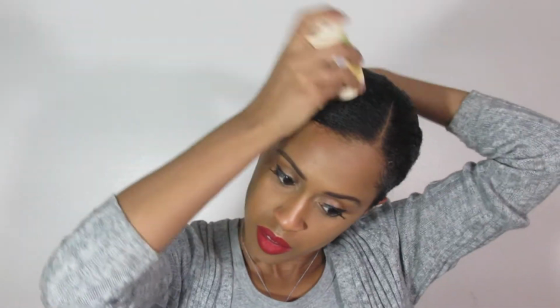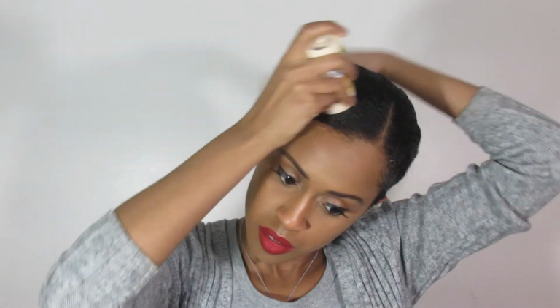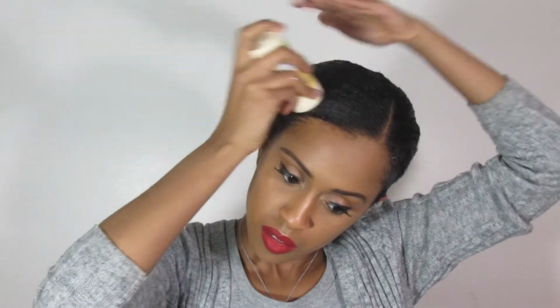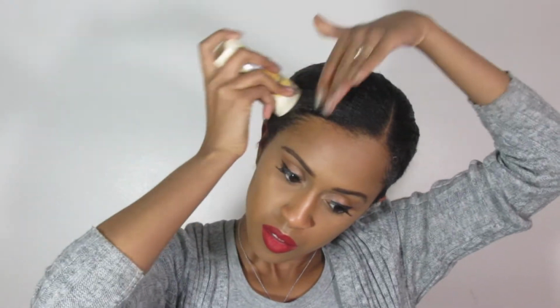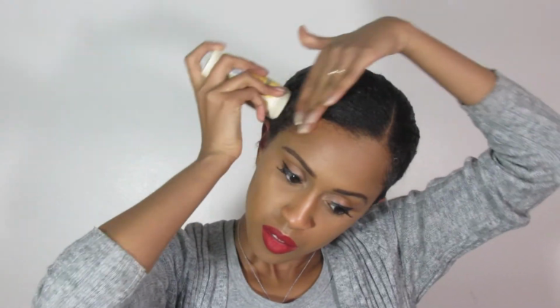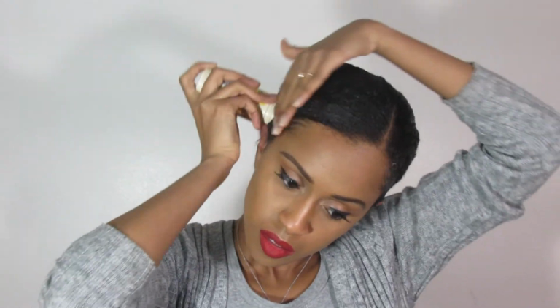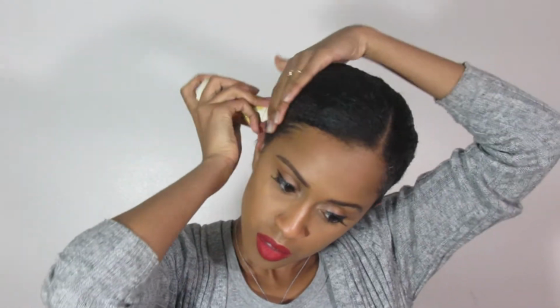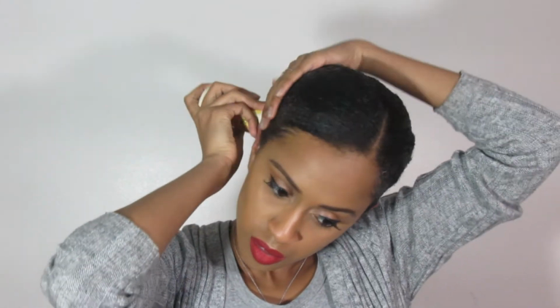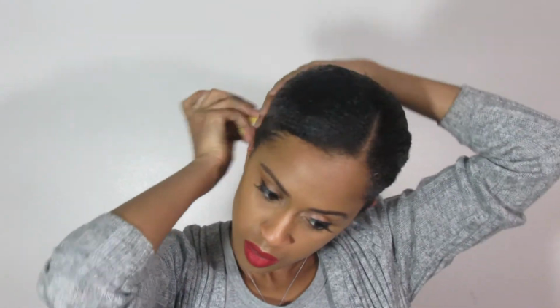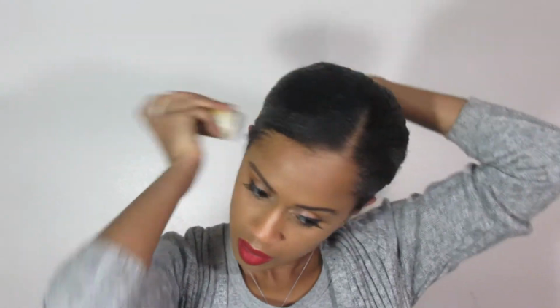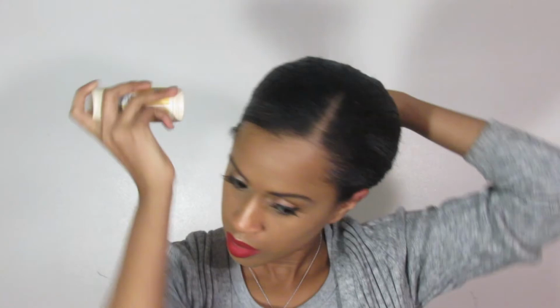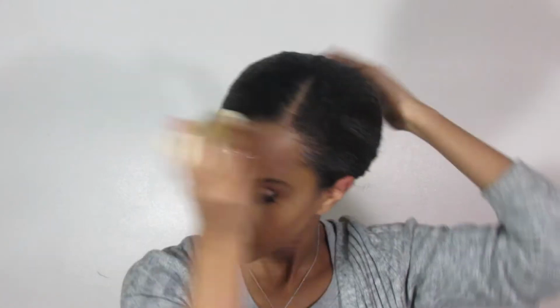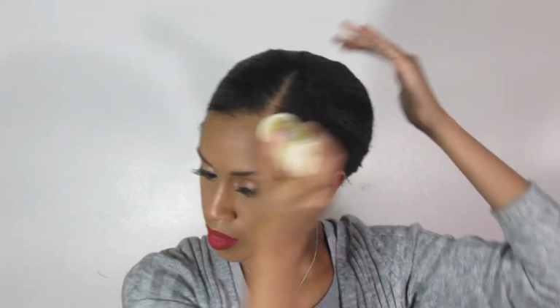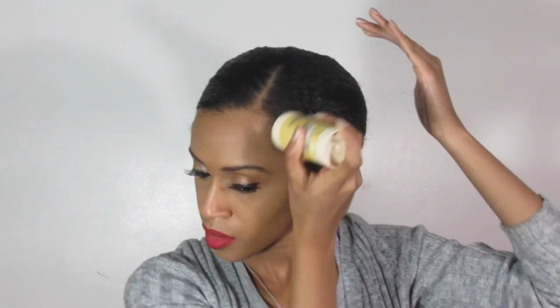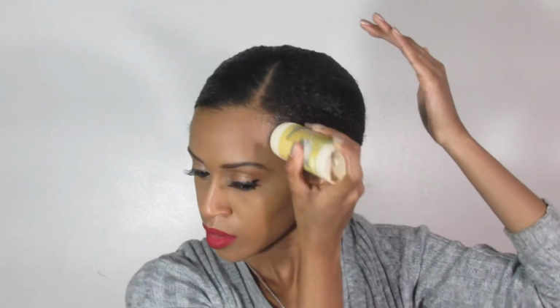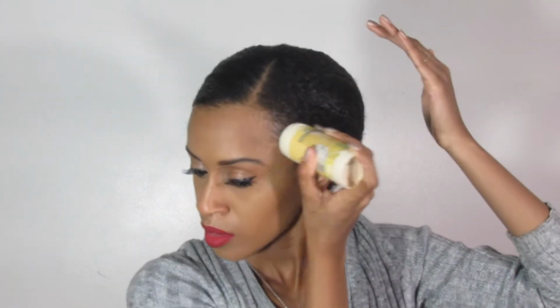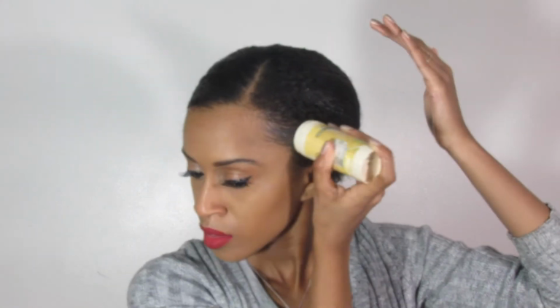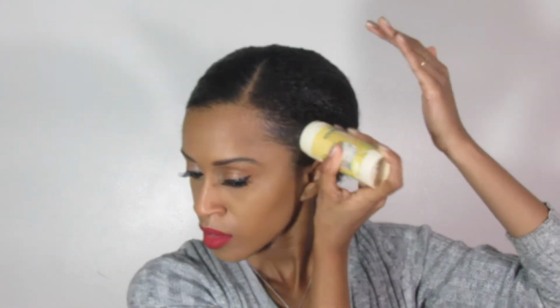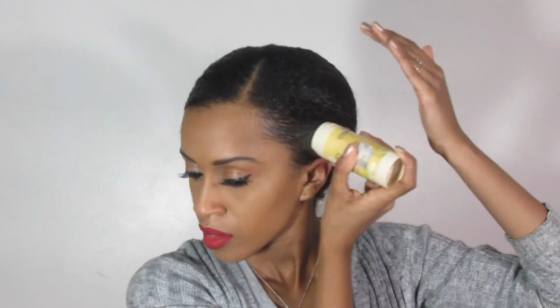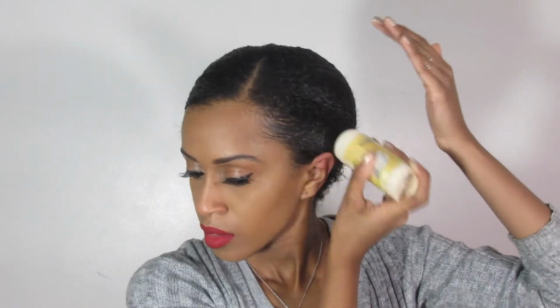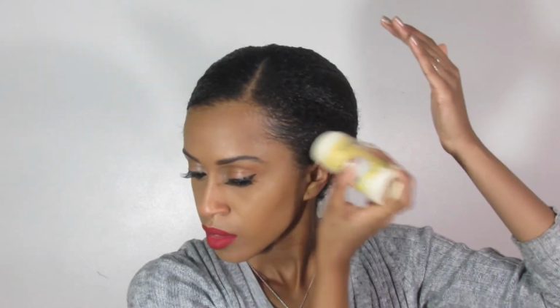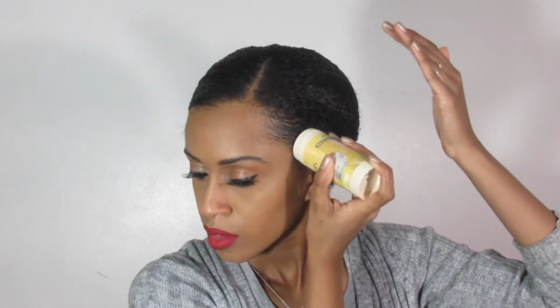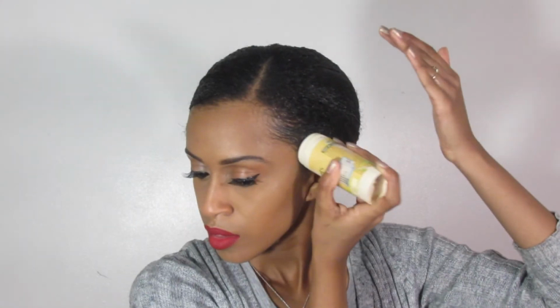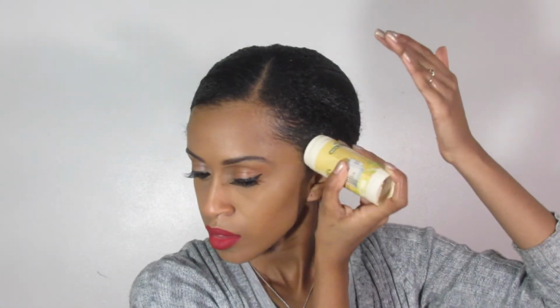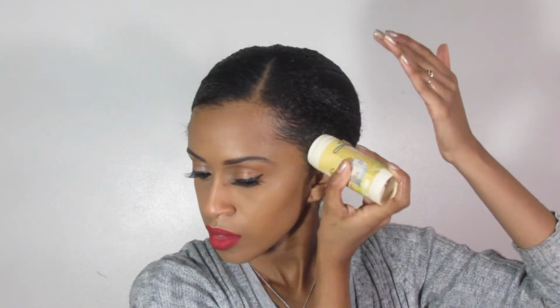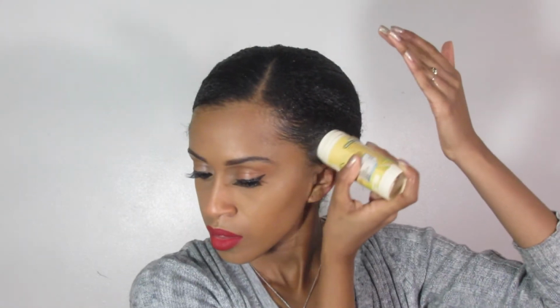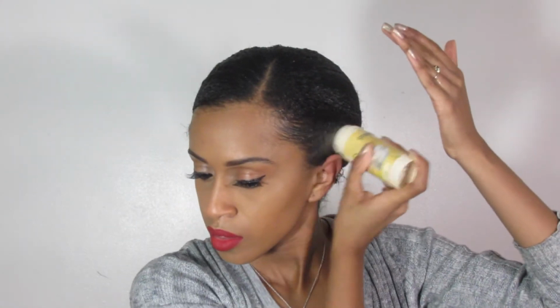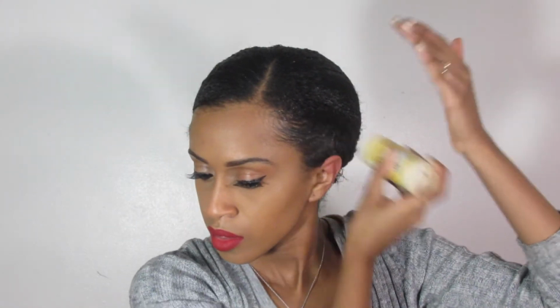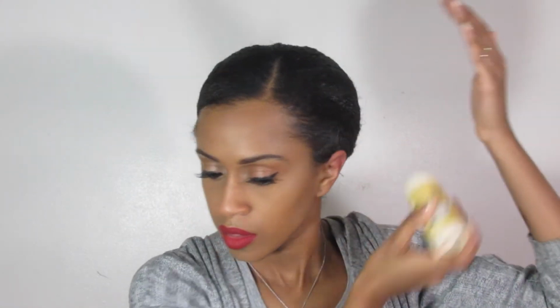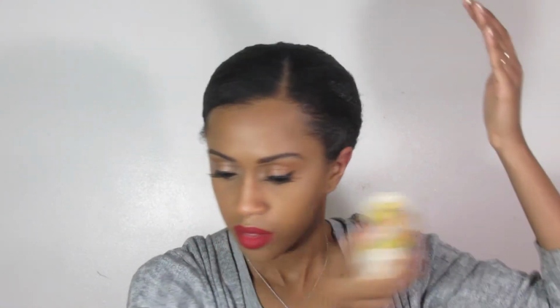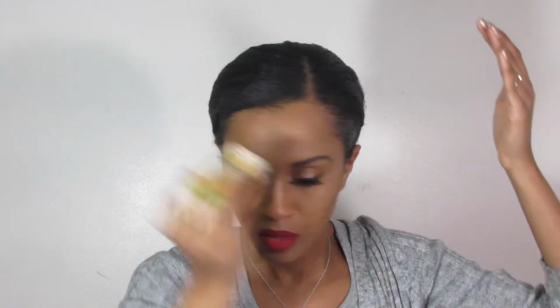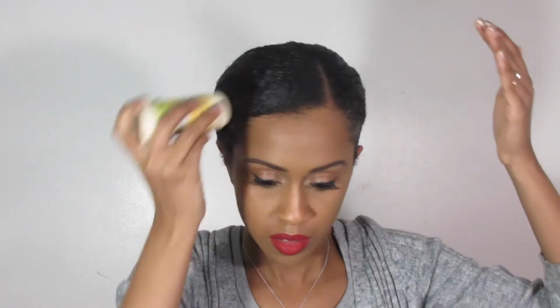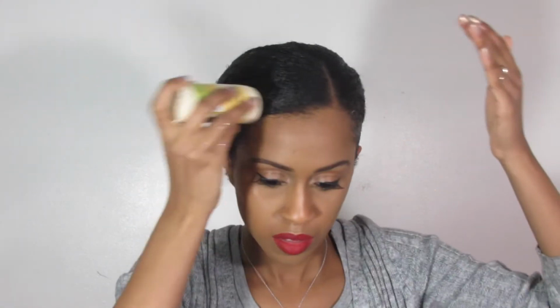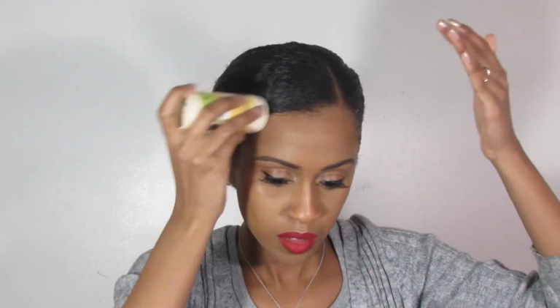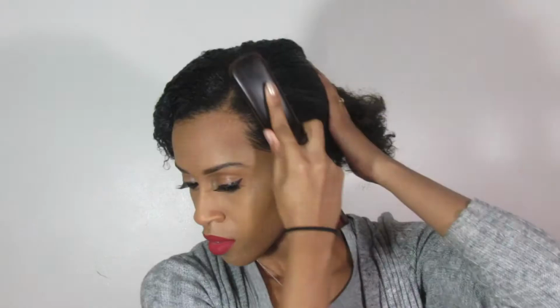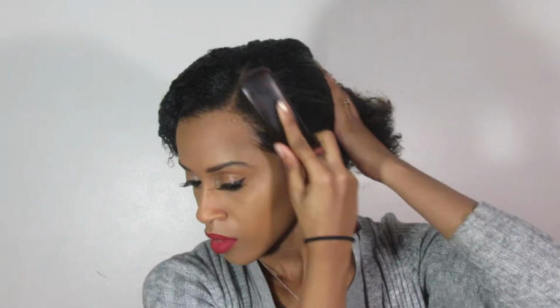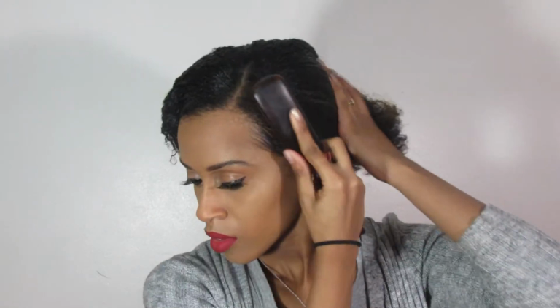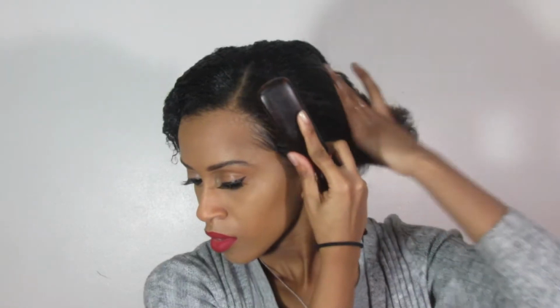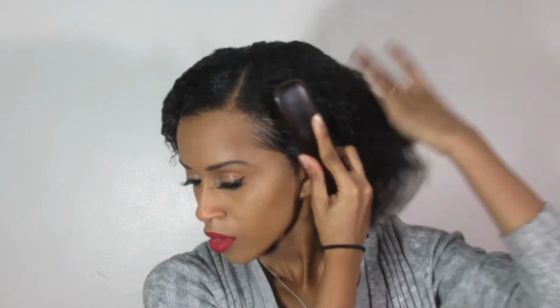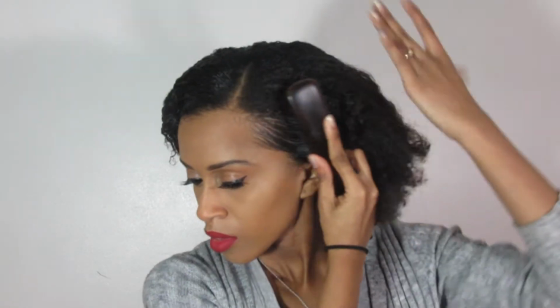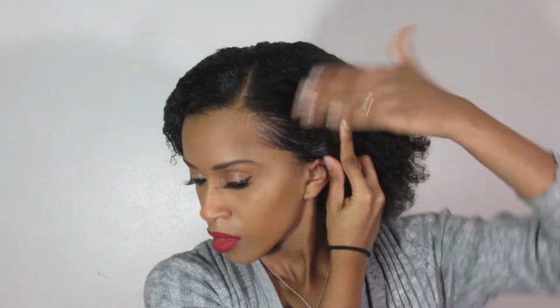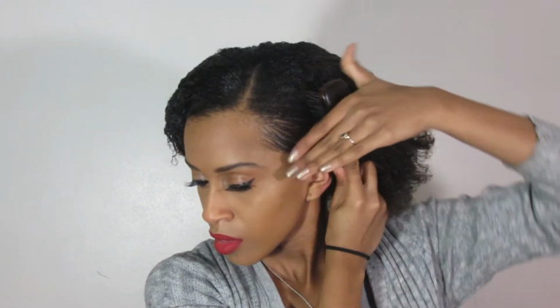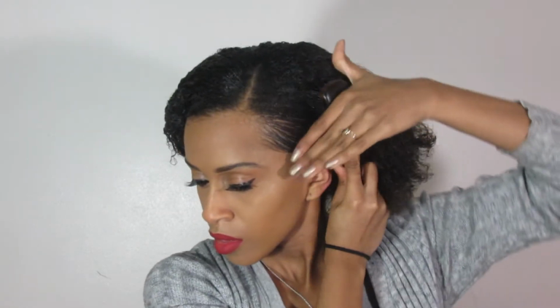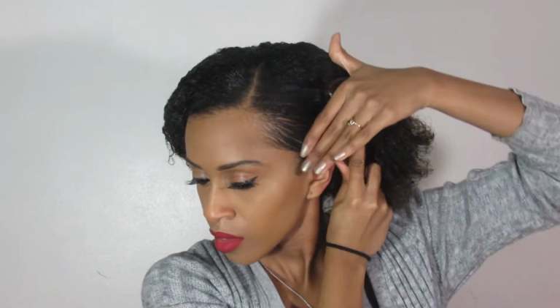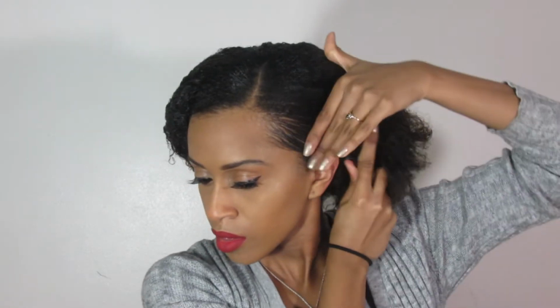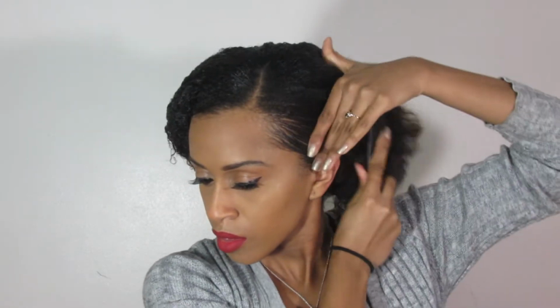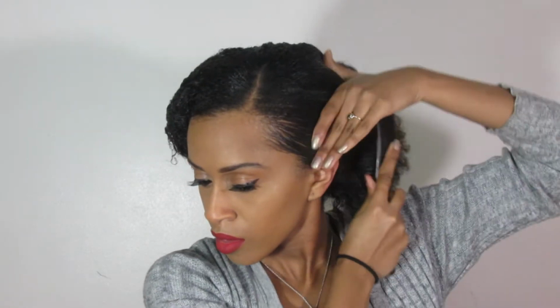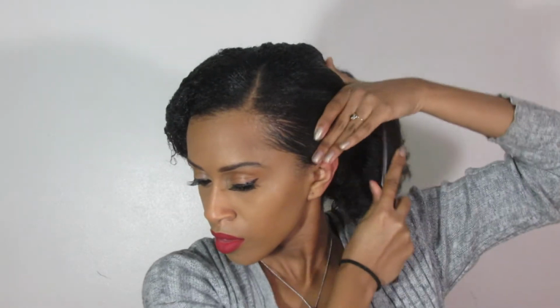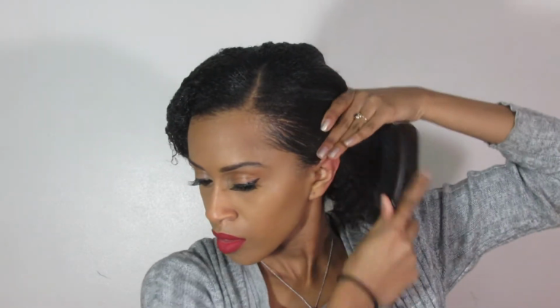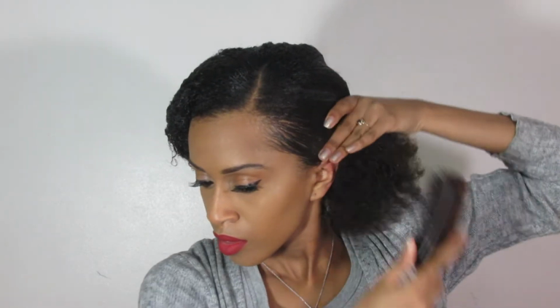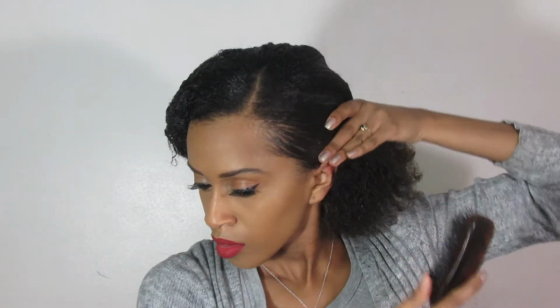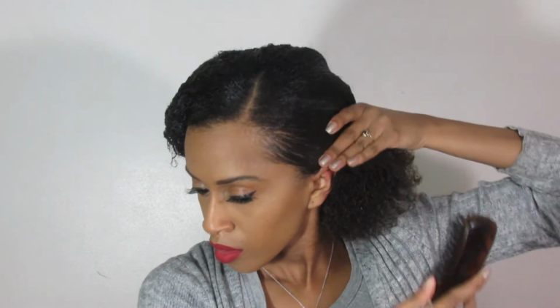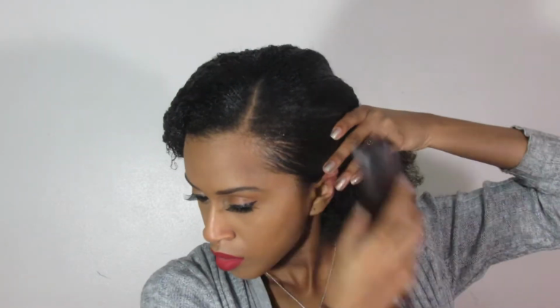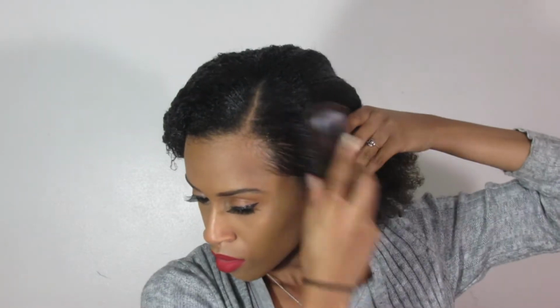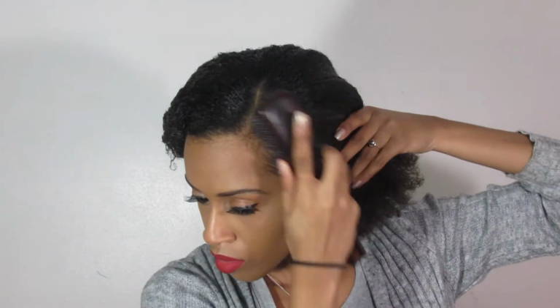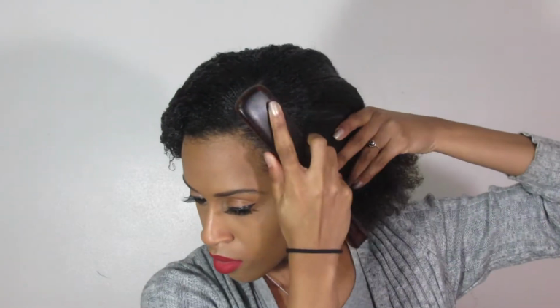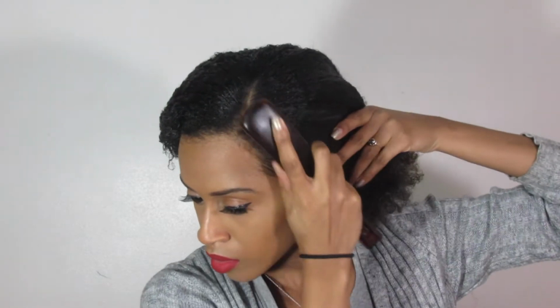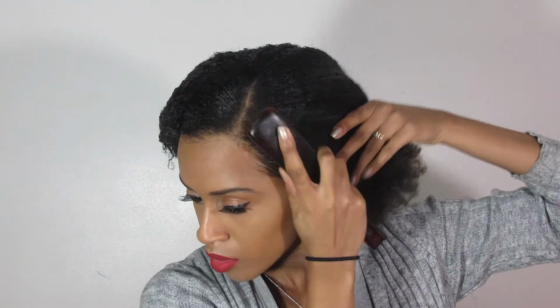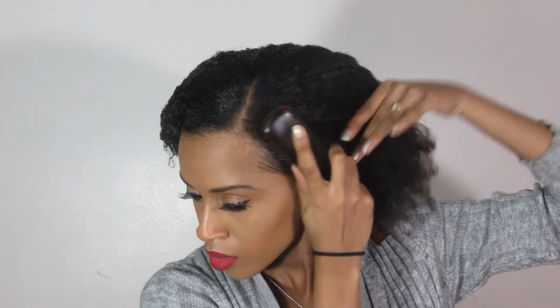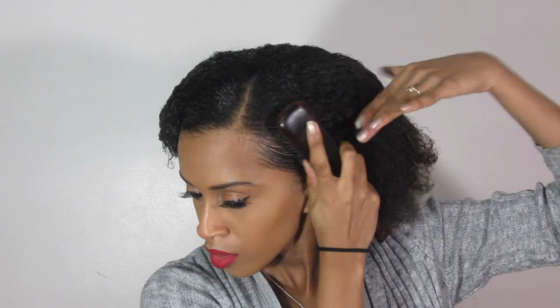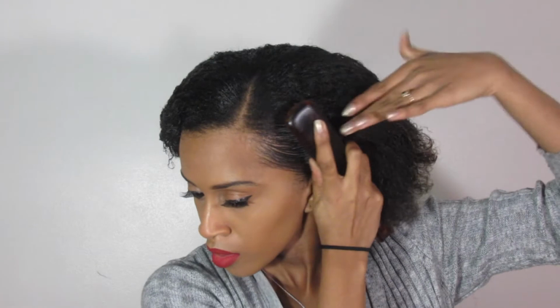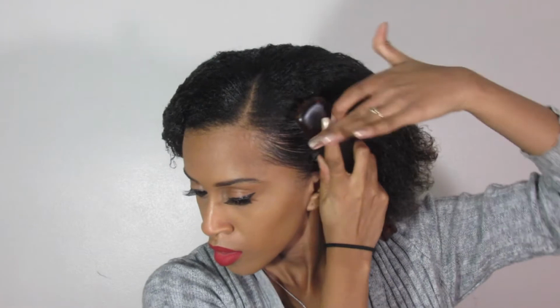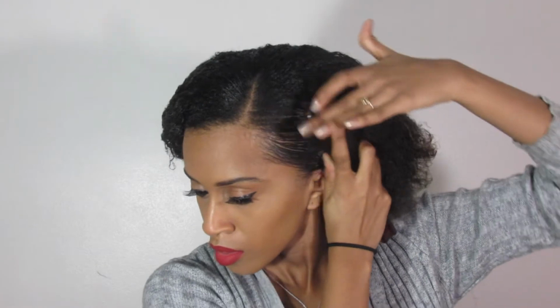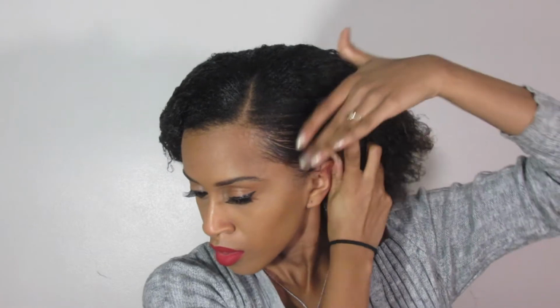After that I add my next product which is my edge control, and I start to brush.